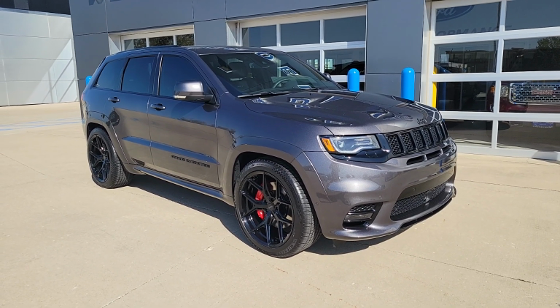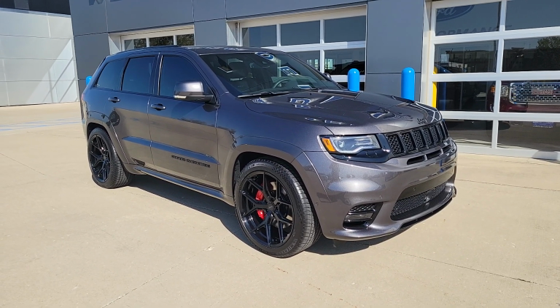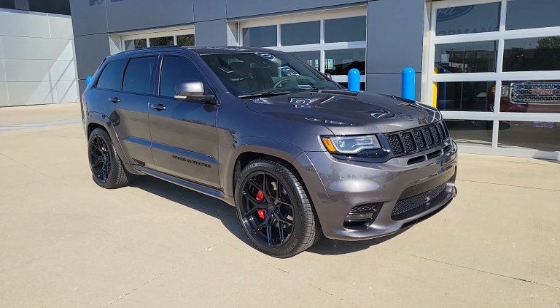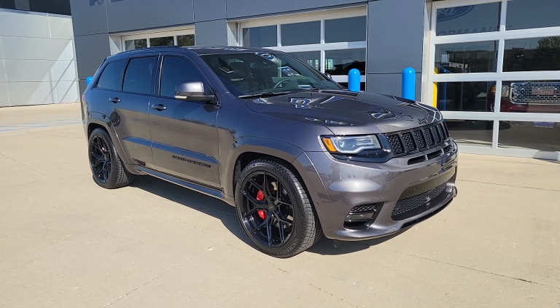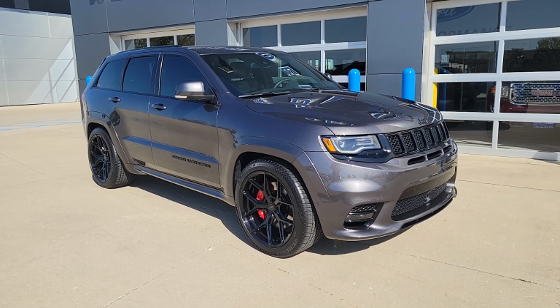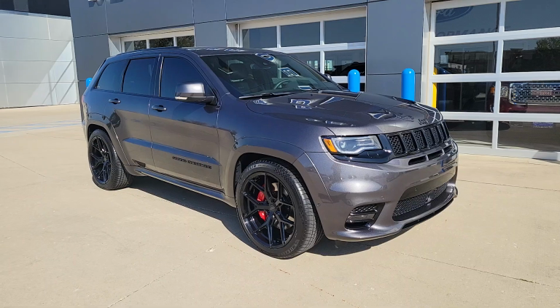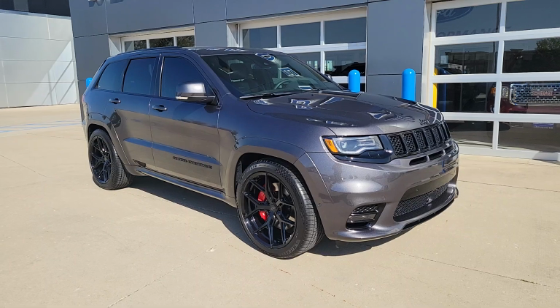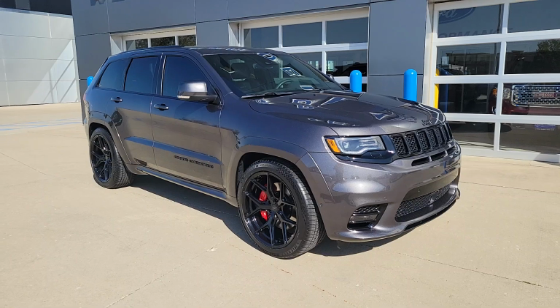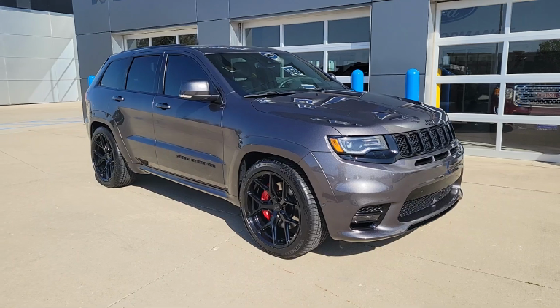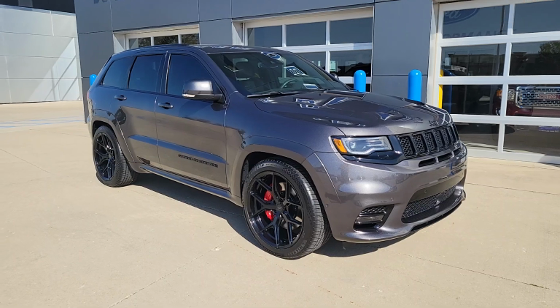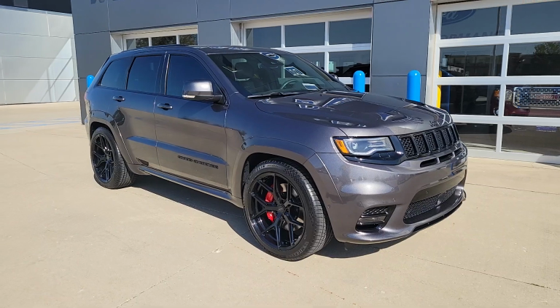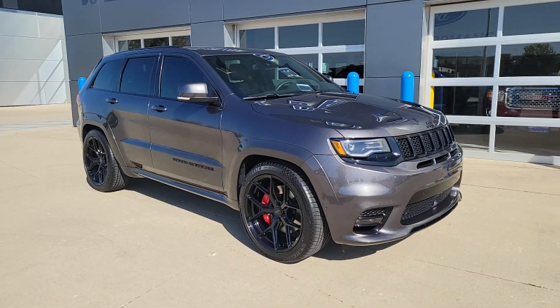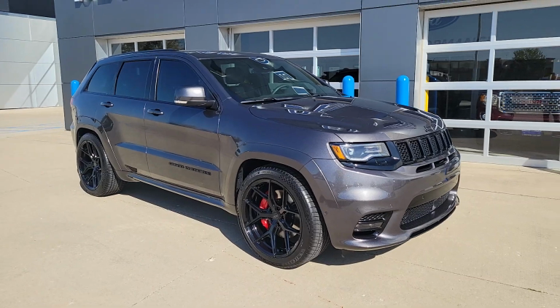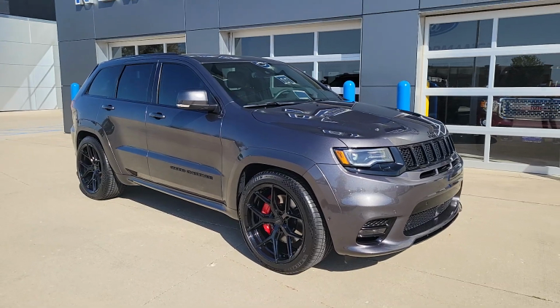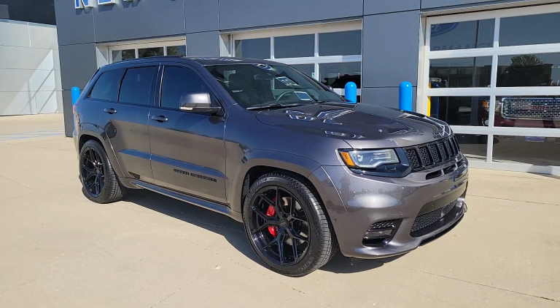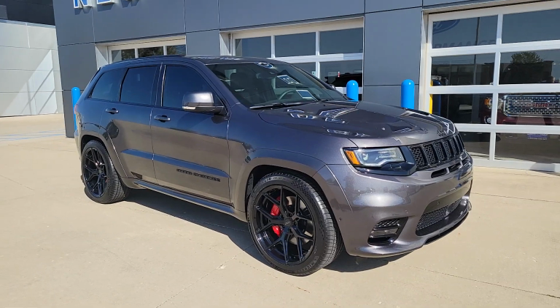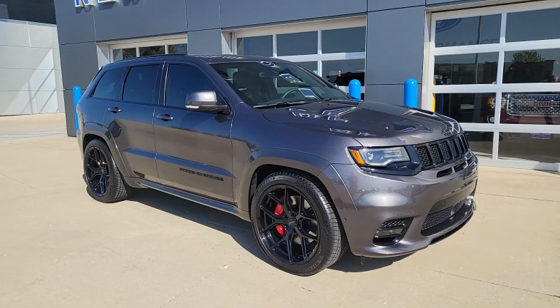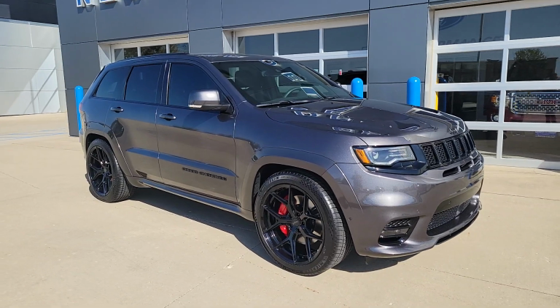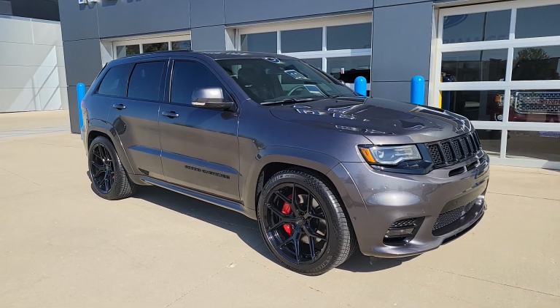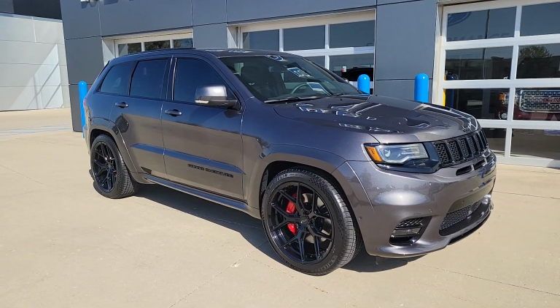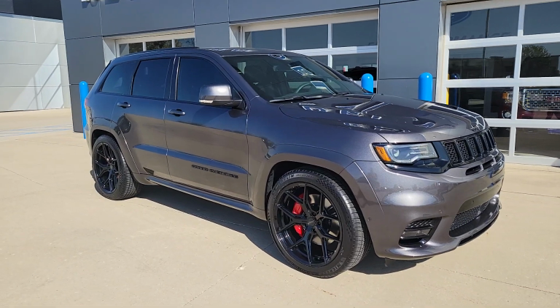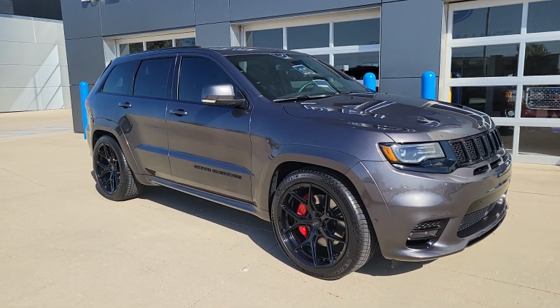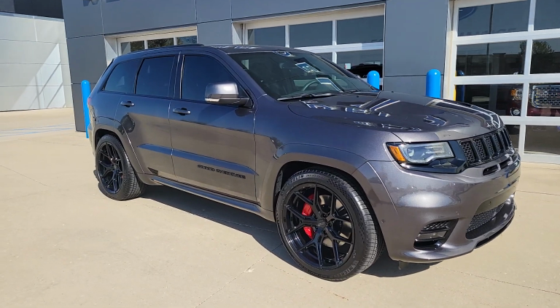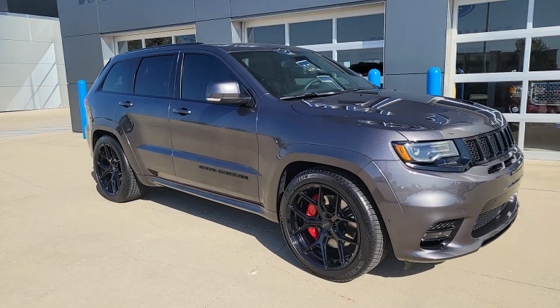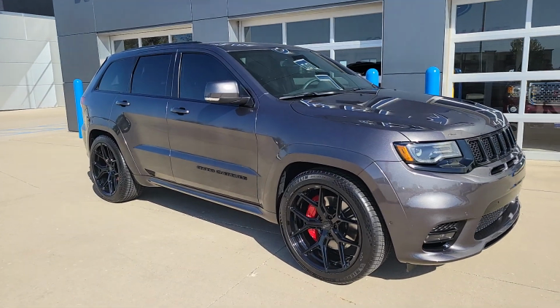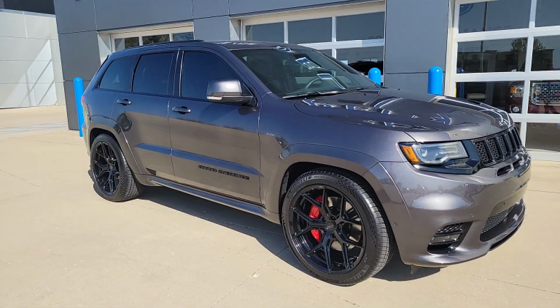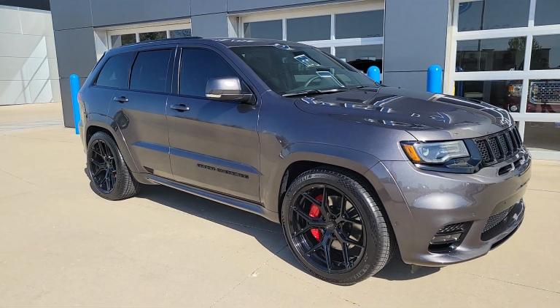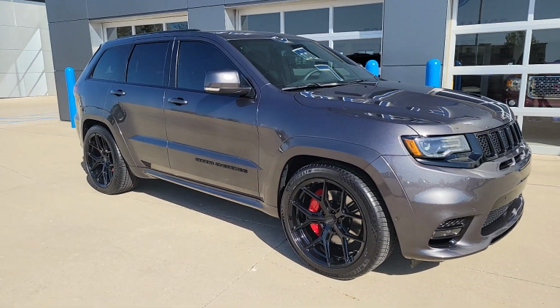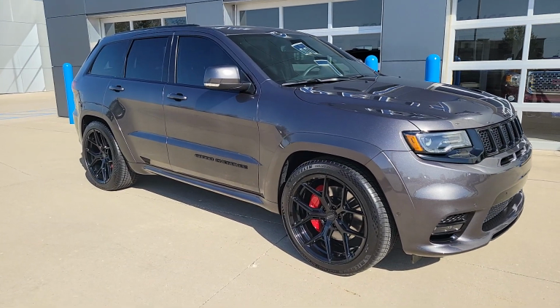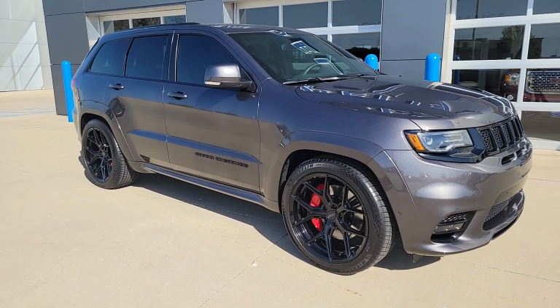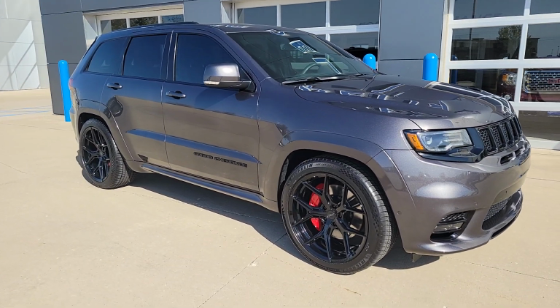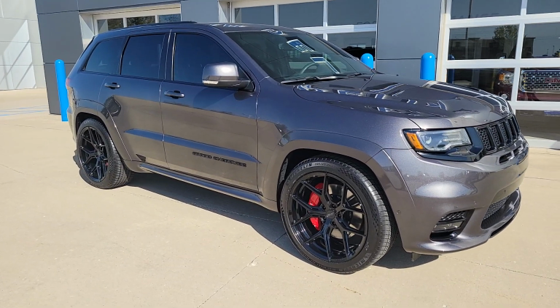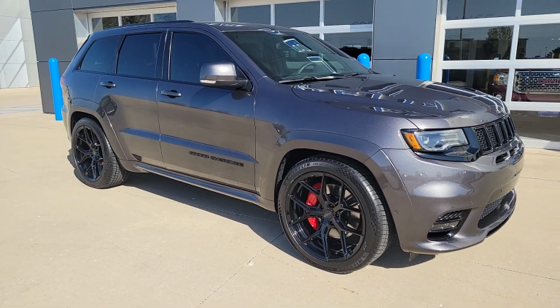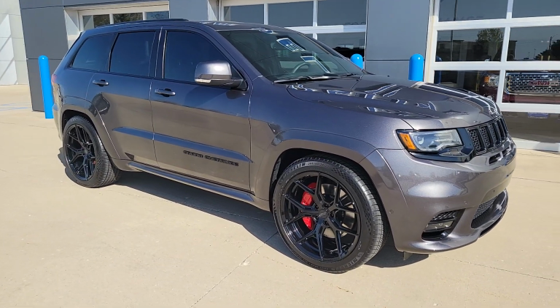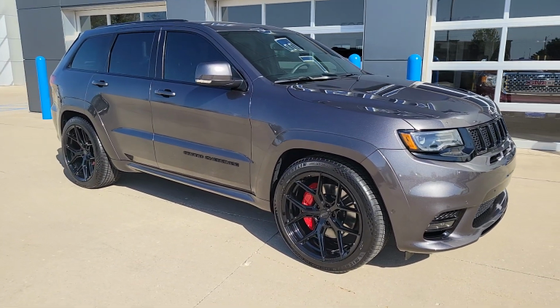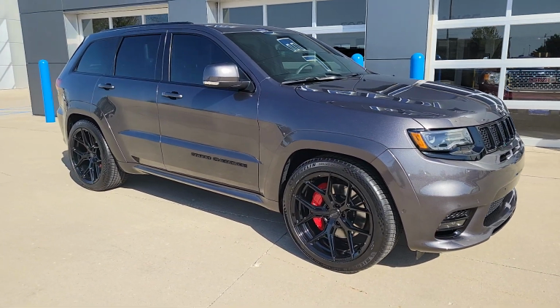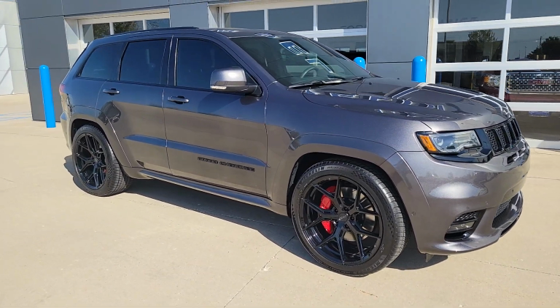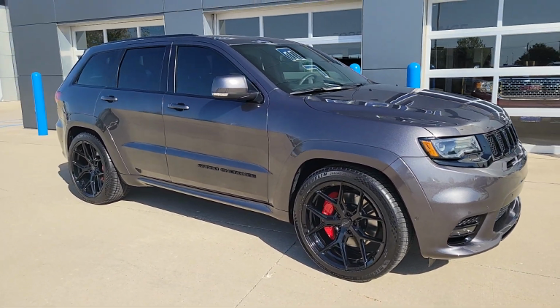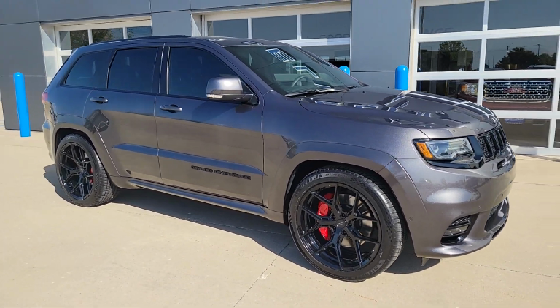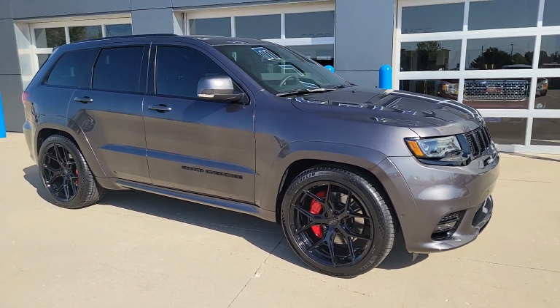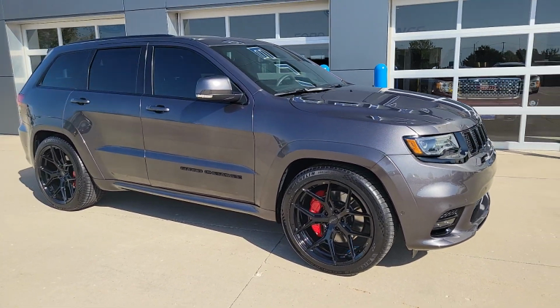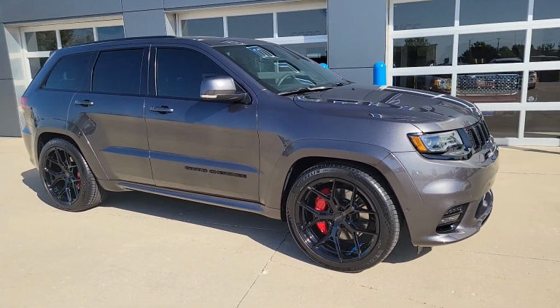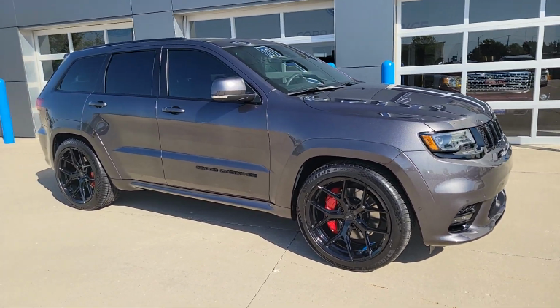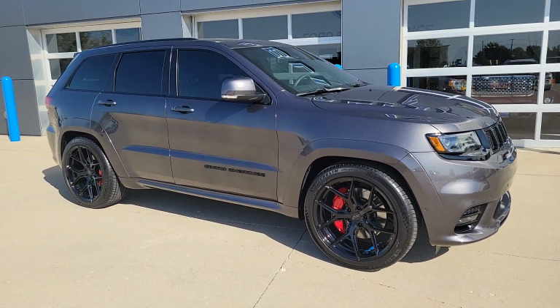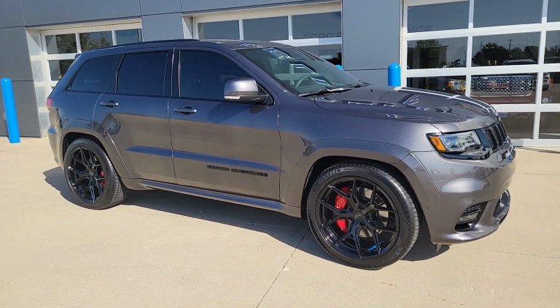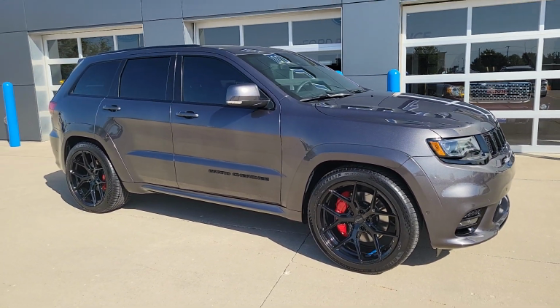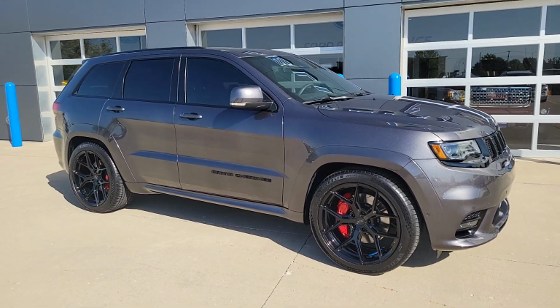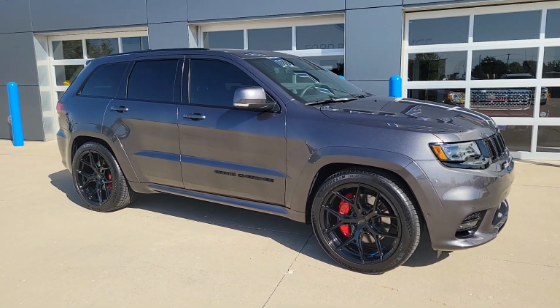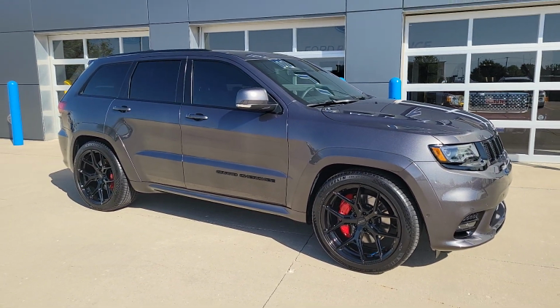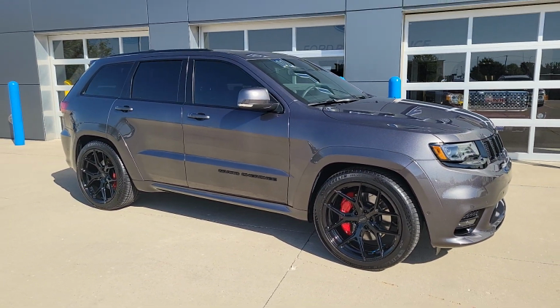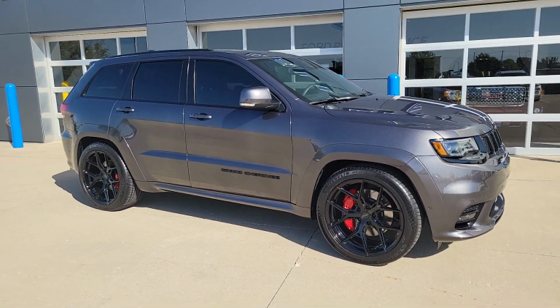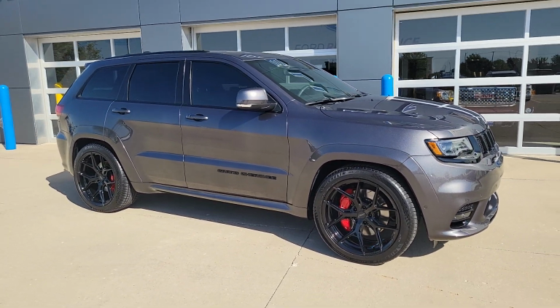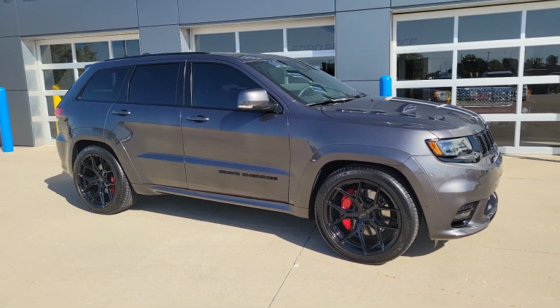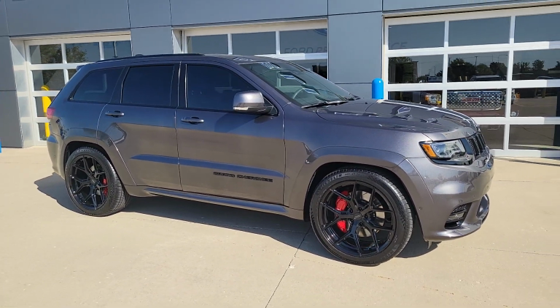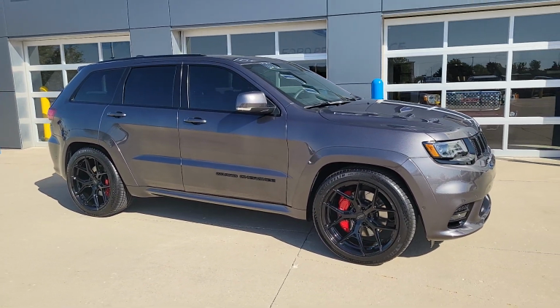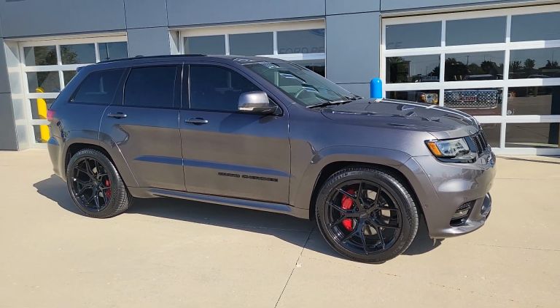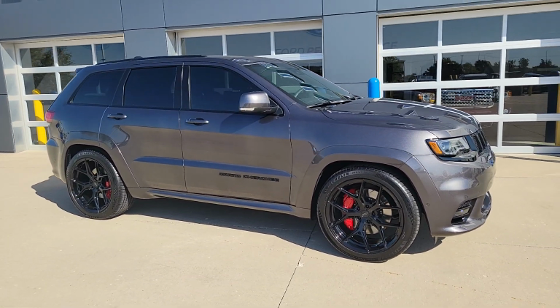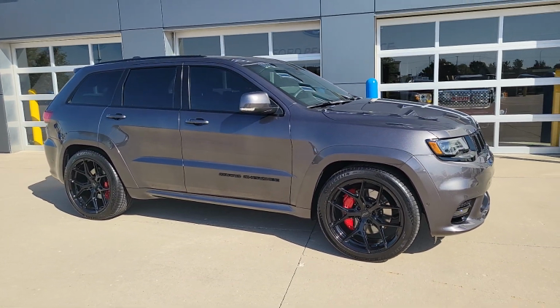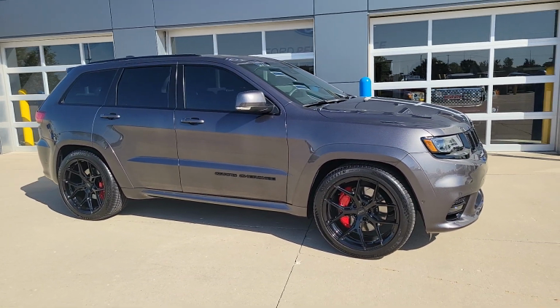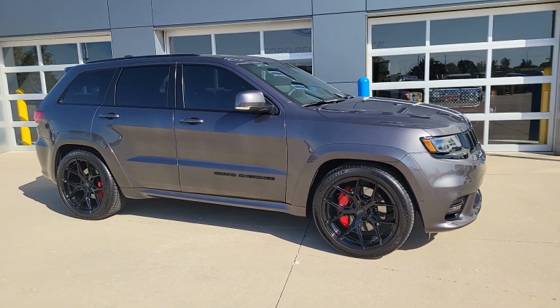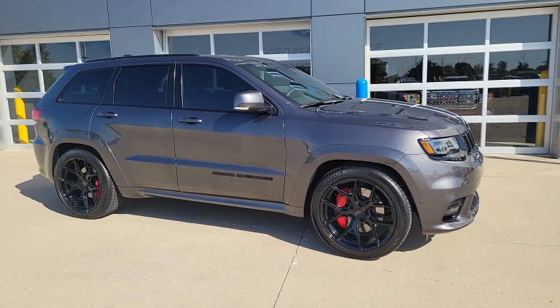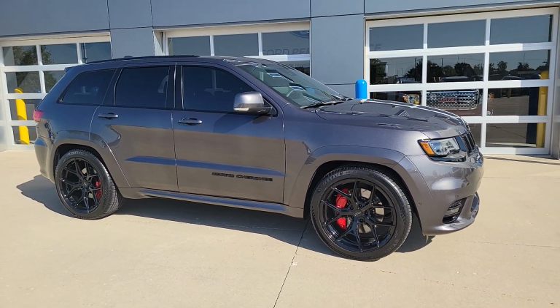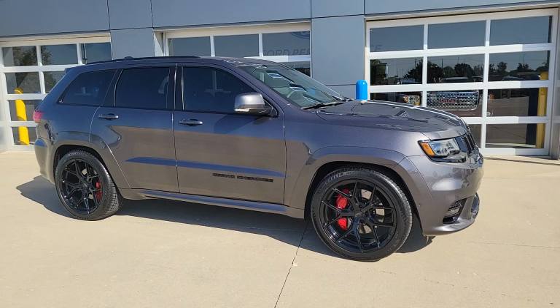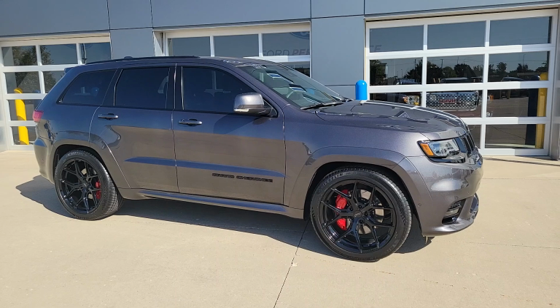So 6.4 liter Hemi. Granite crystal metallic, which is just a beautiful color on these.